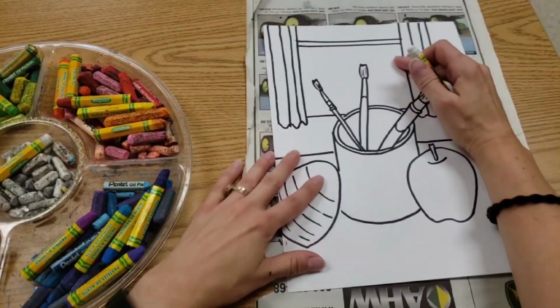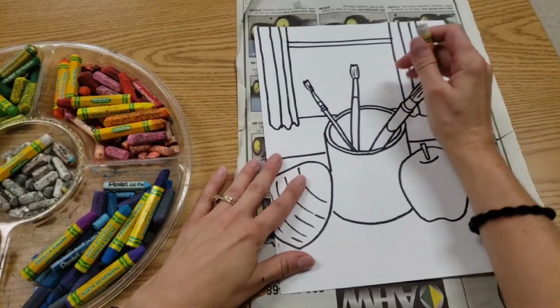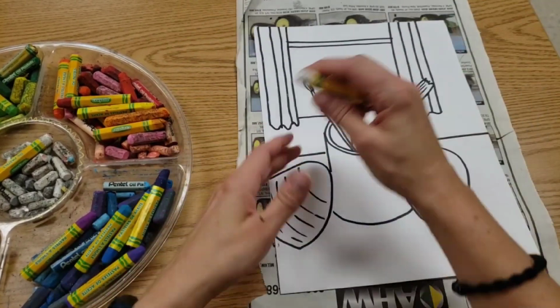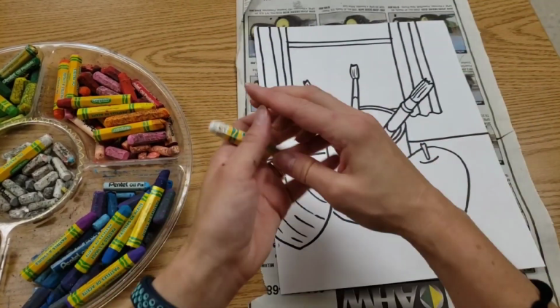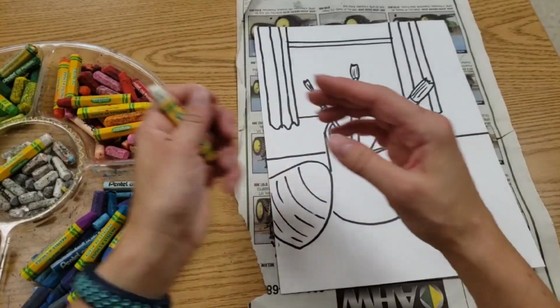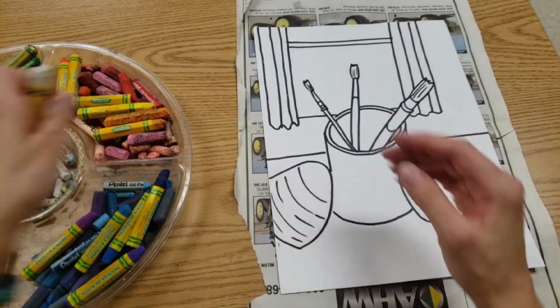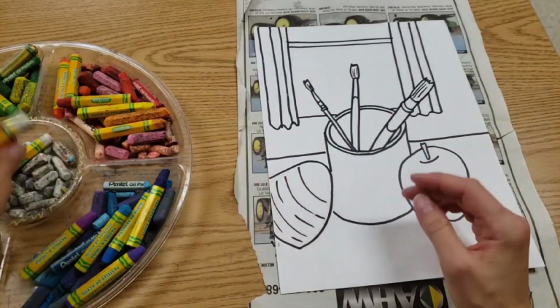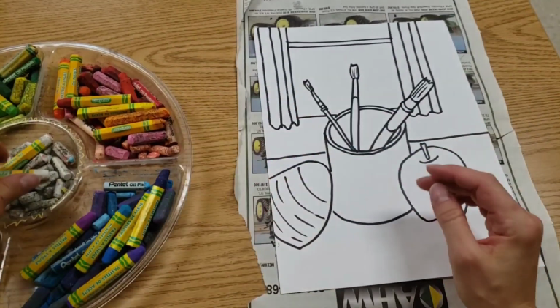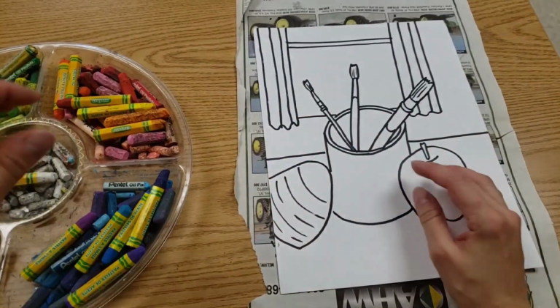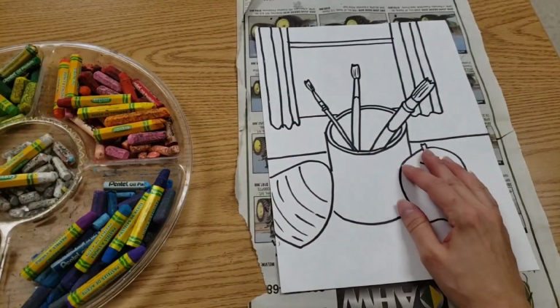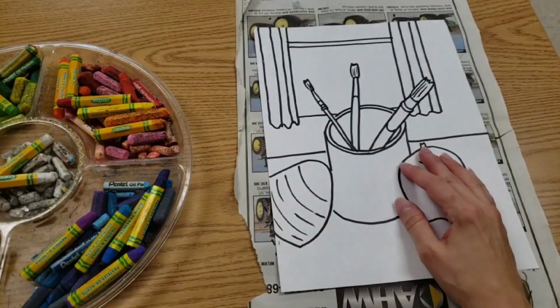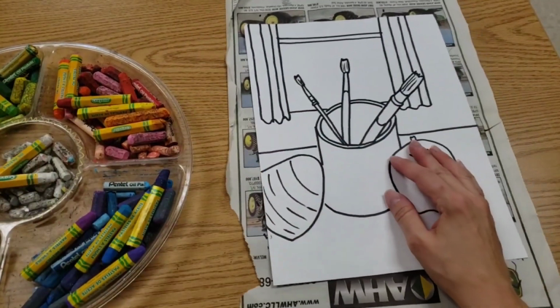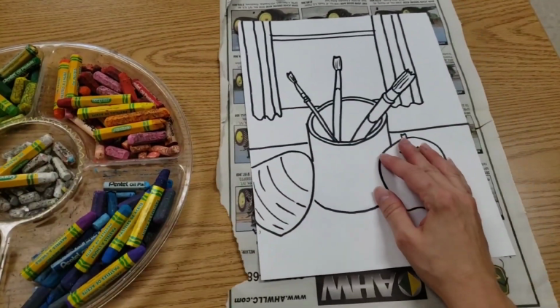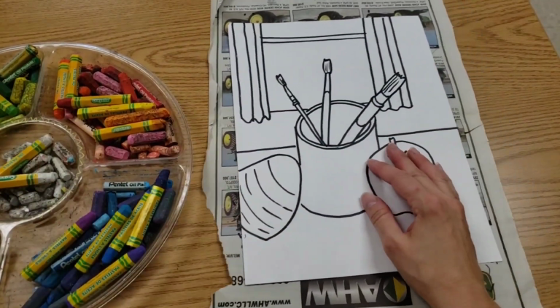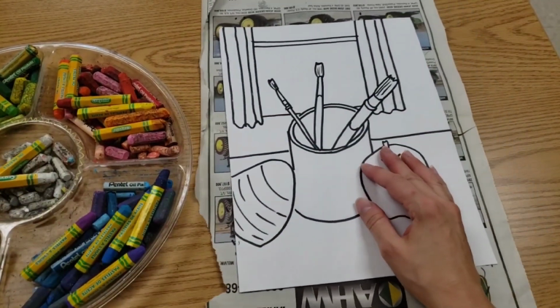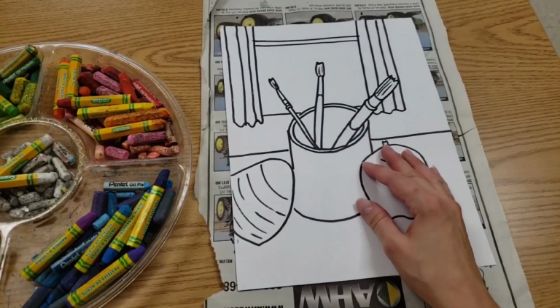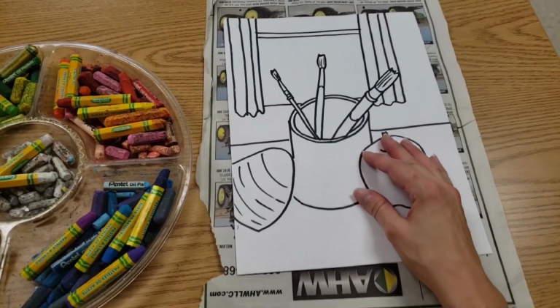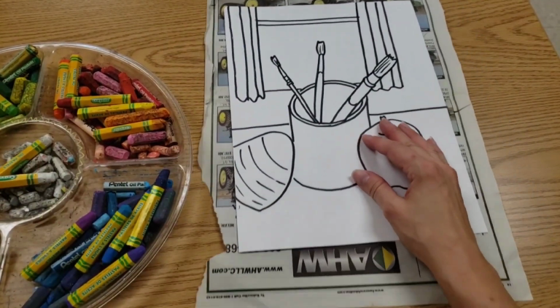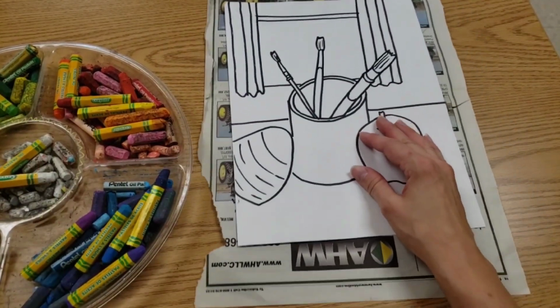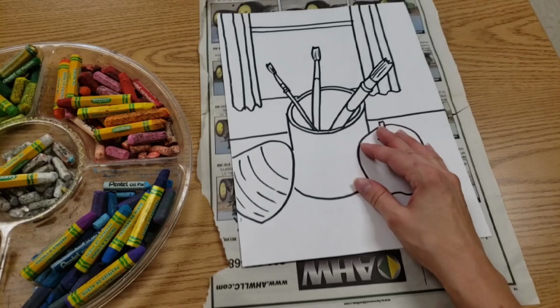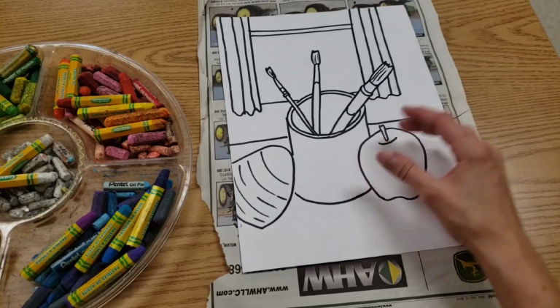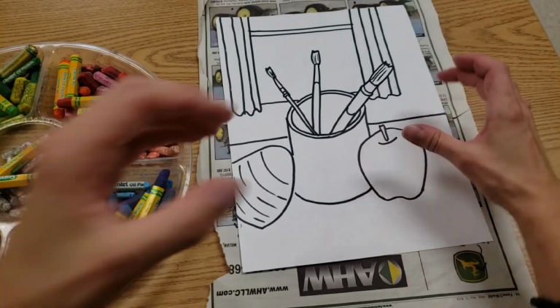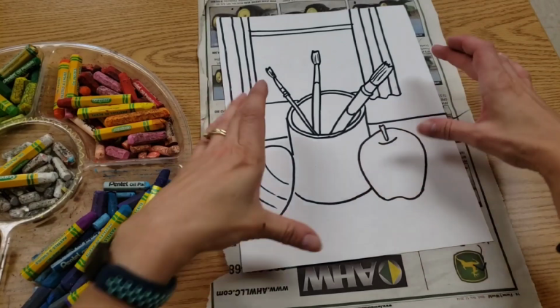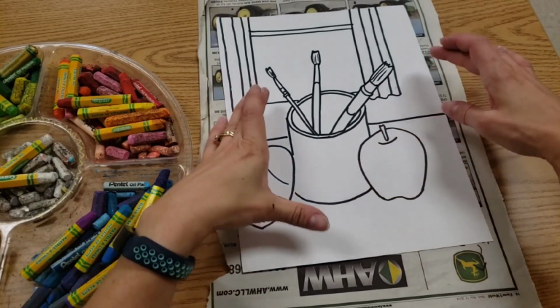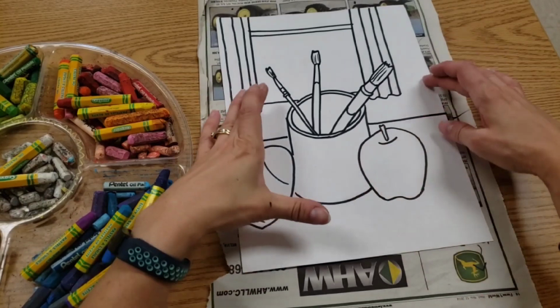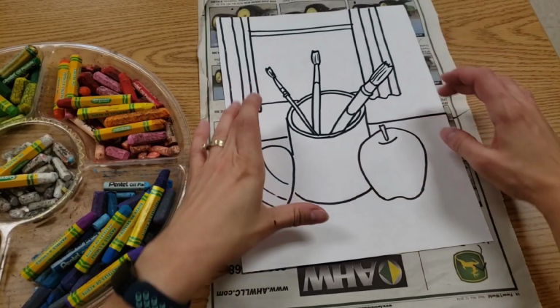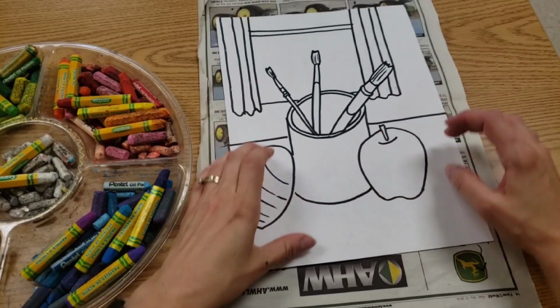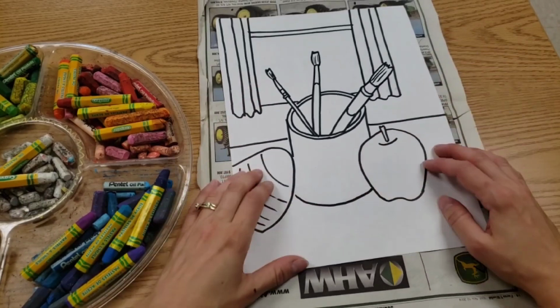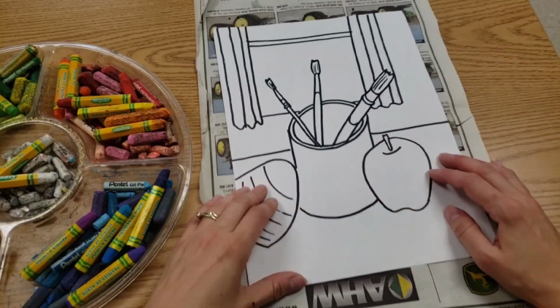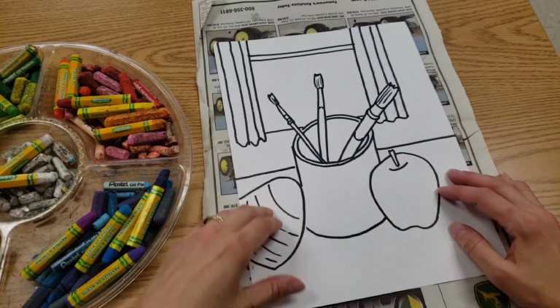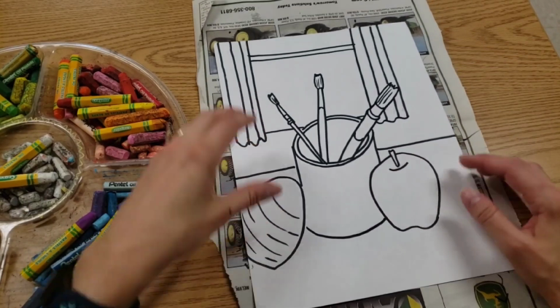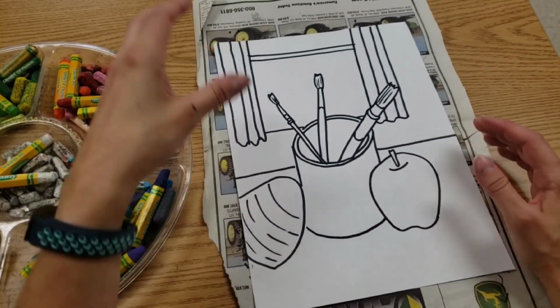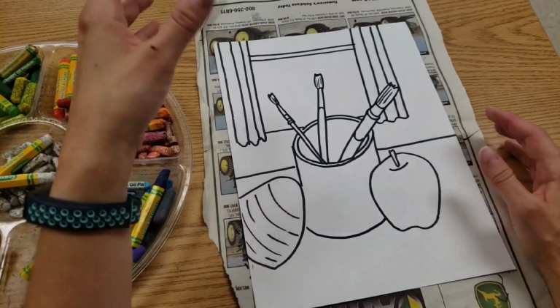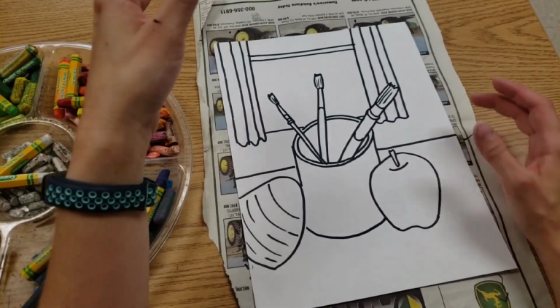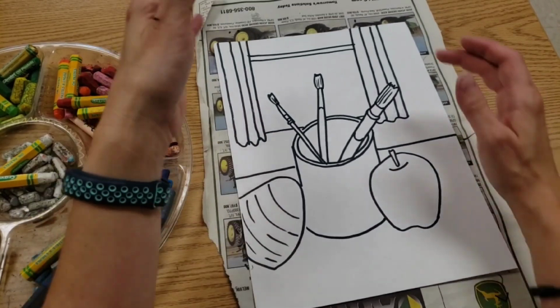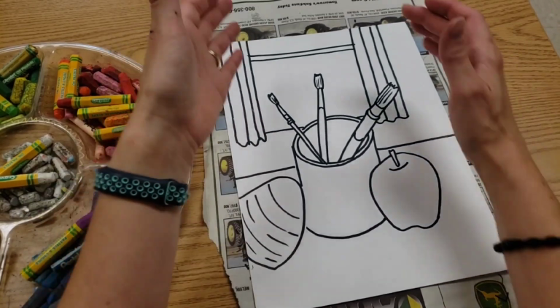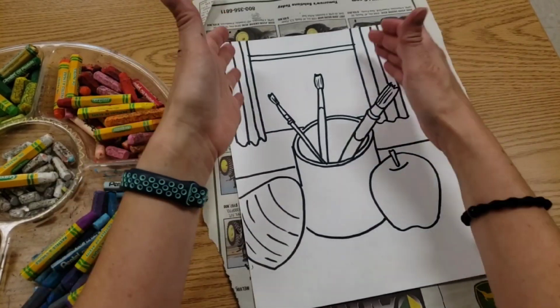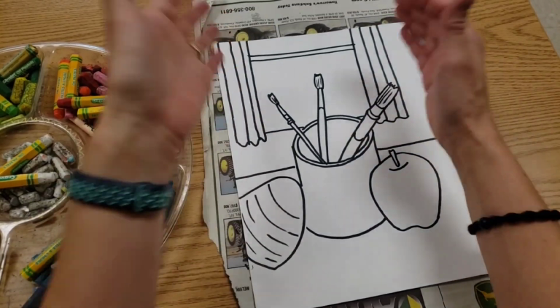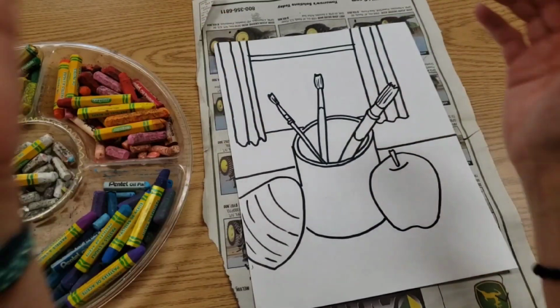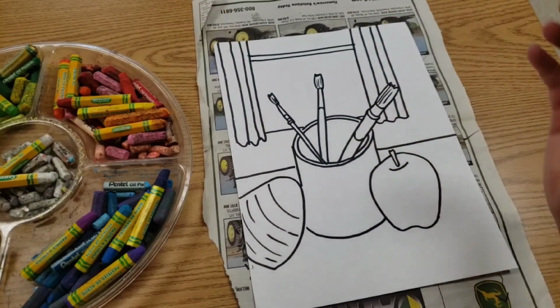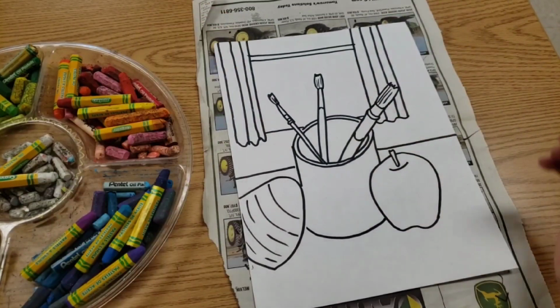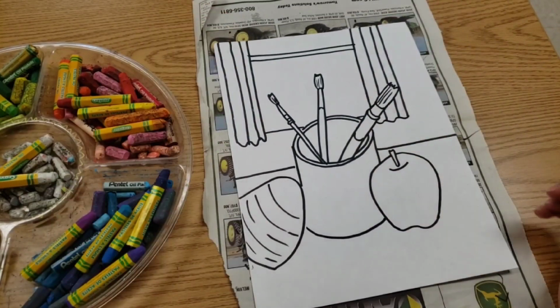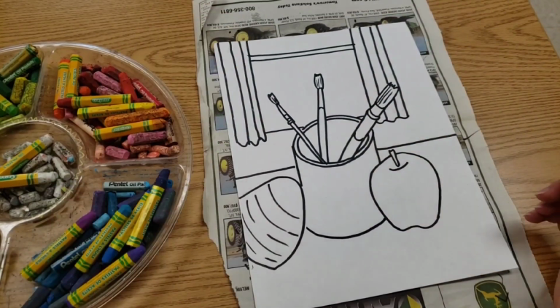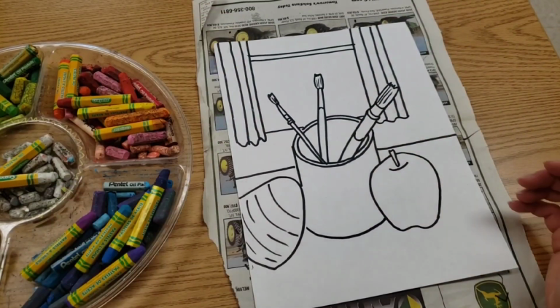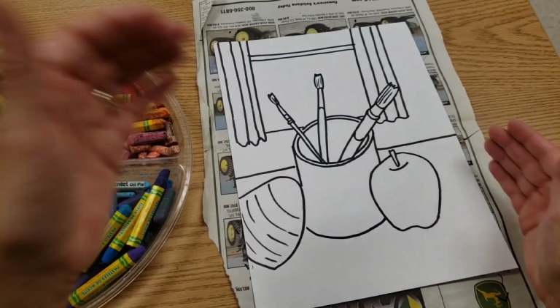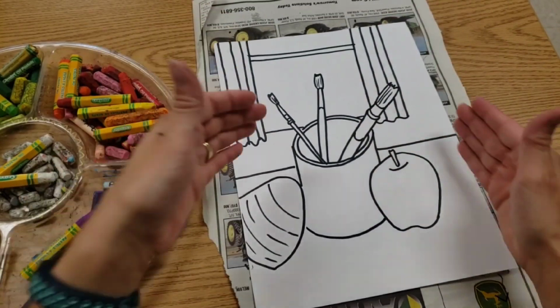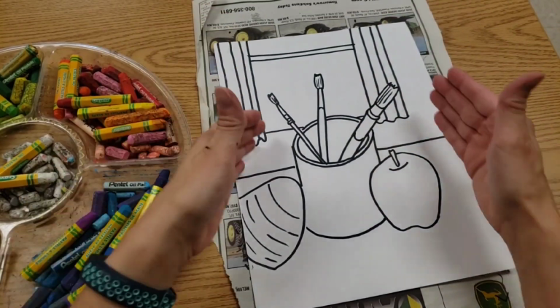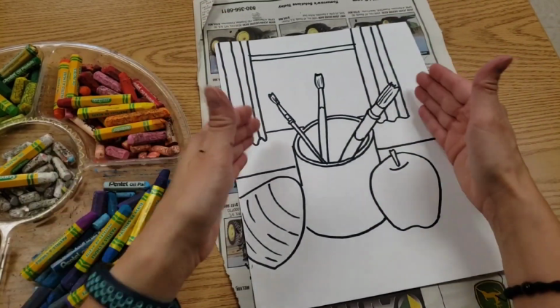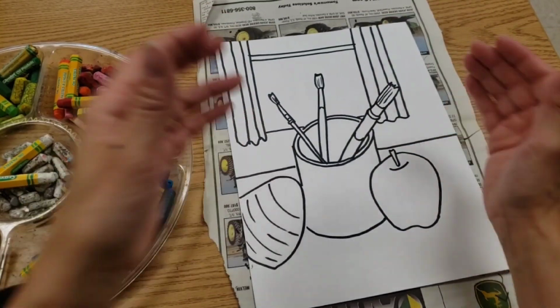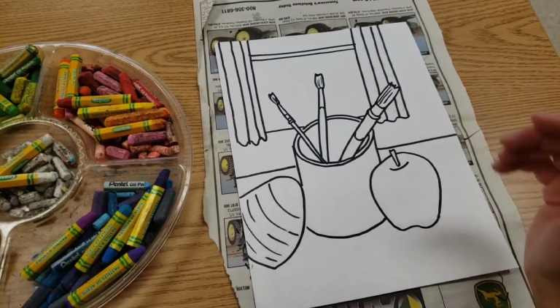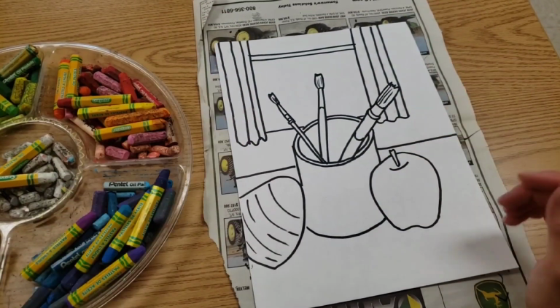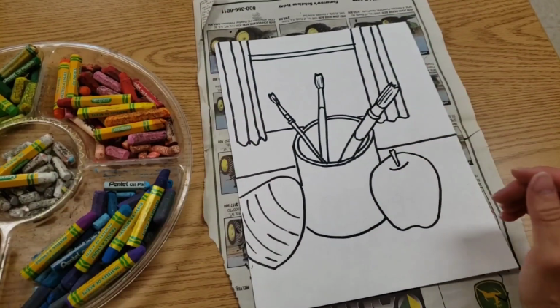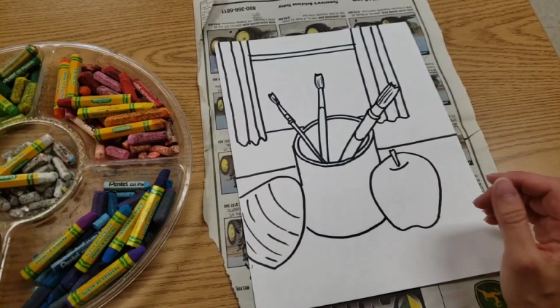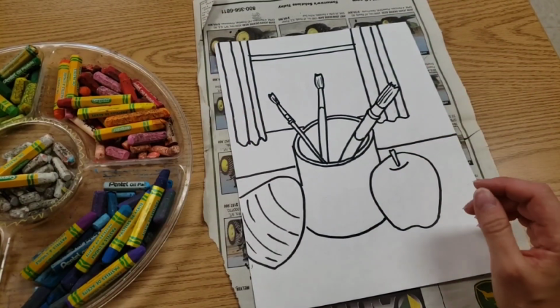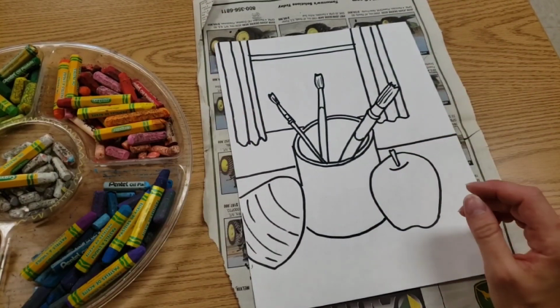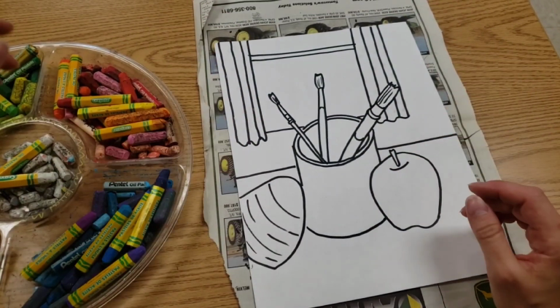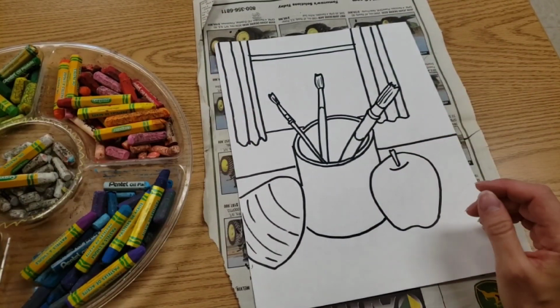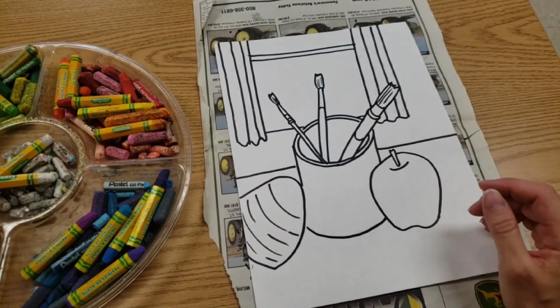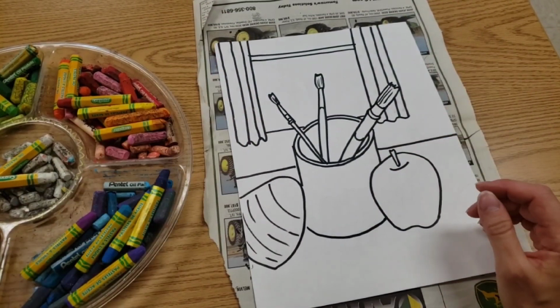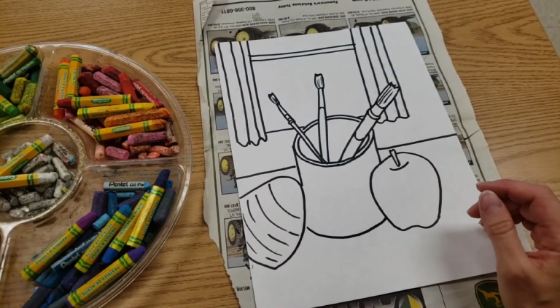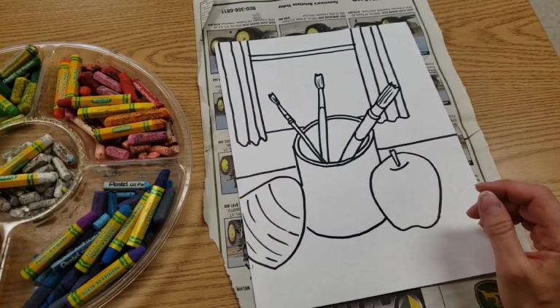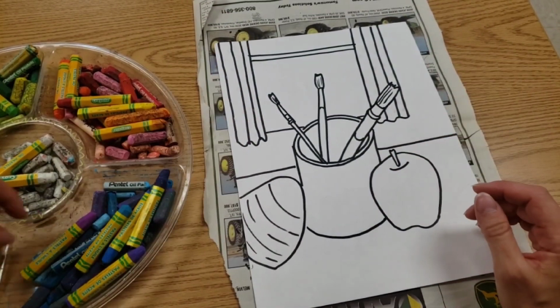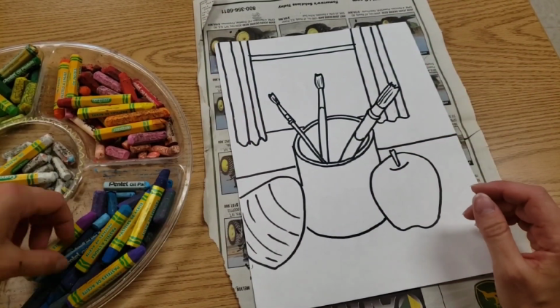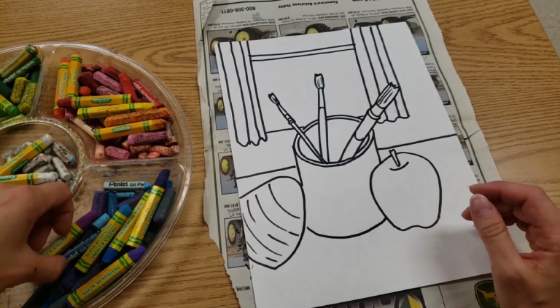I want to put patterns in all of the big sections. Like I have curtains — they get a pattern. My wall will get a pattern.